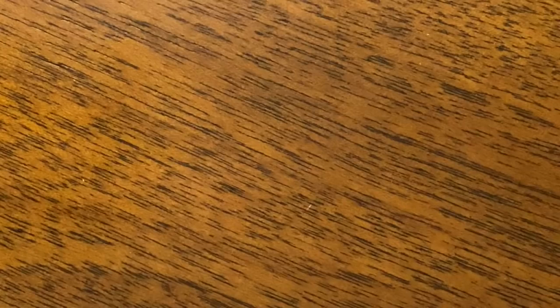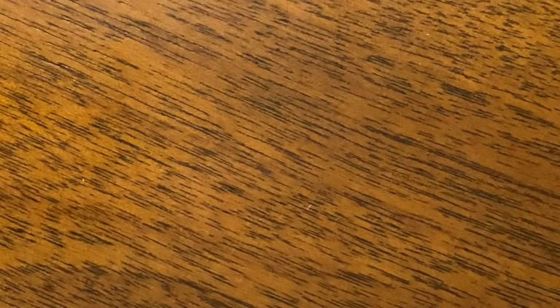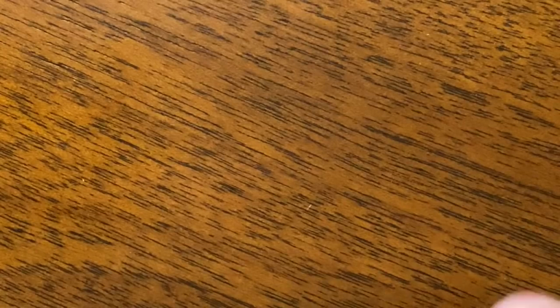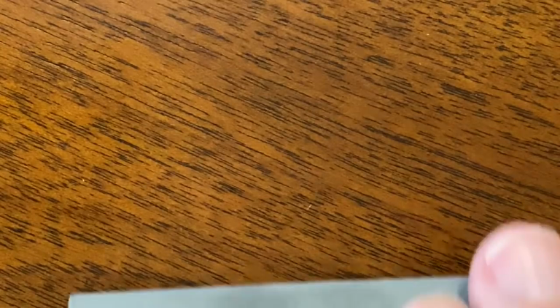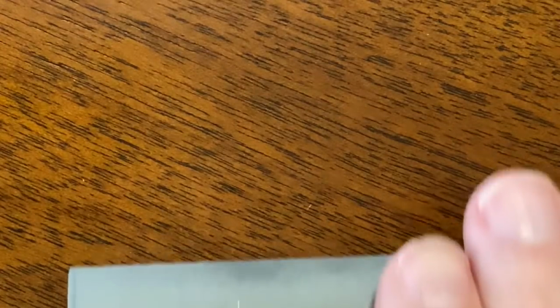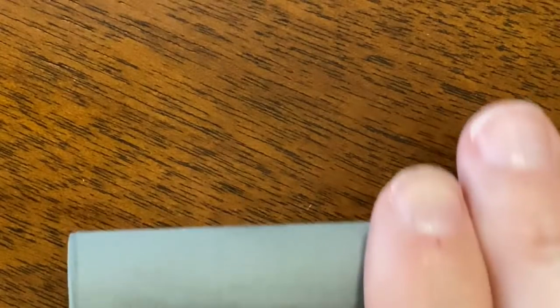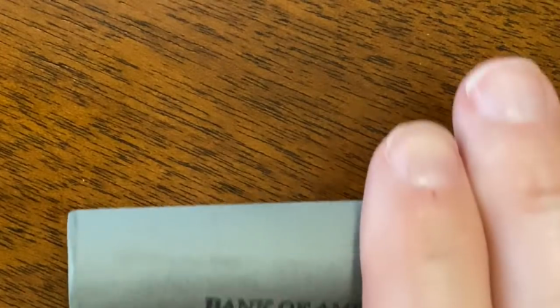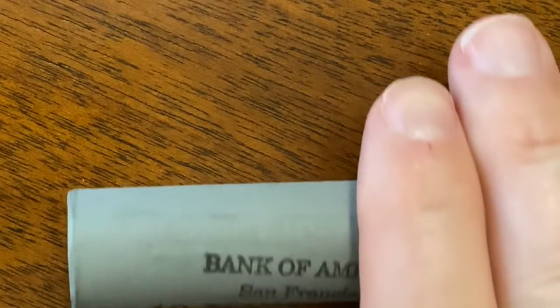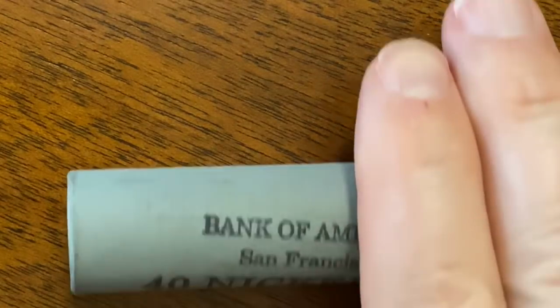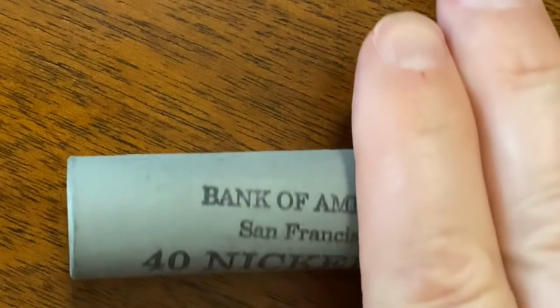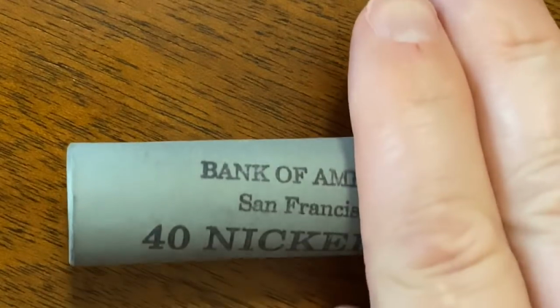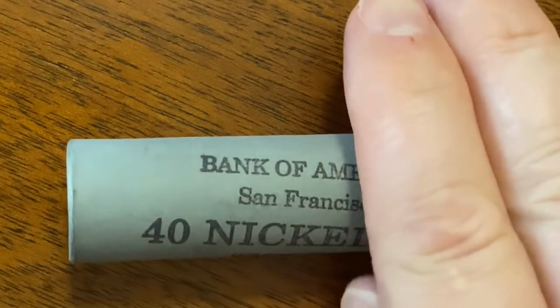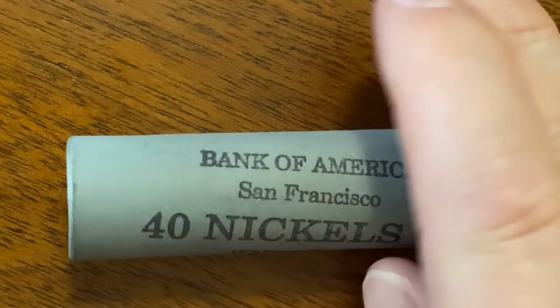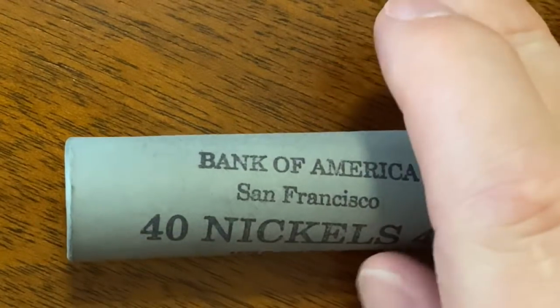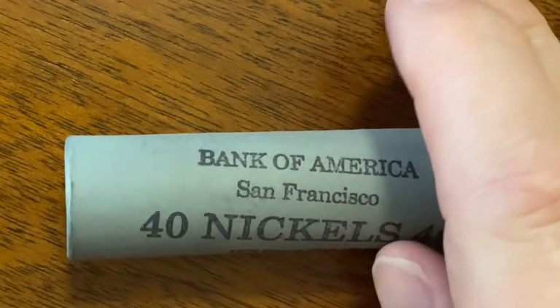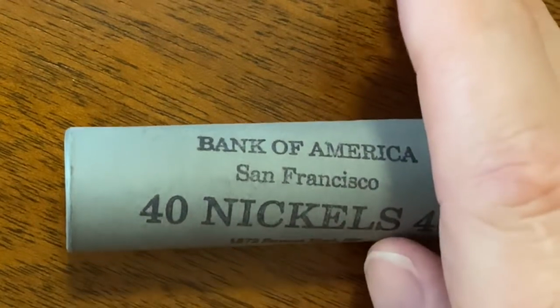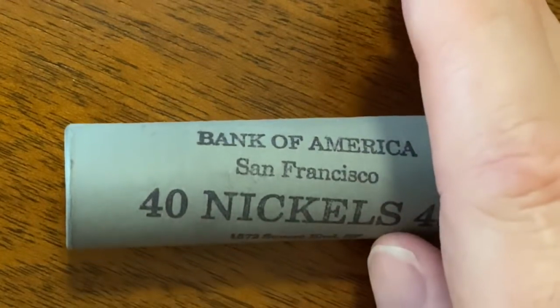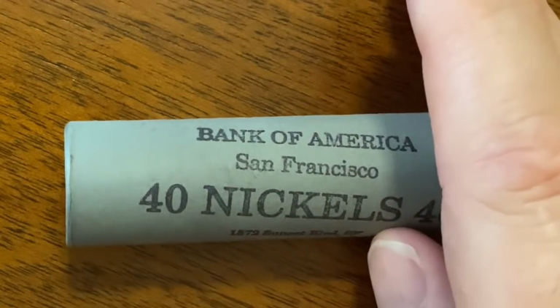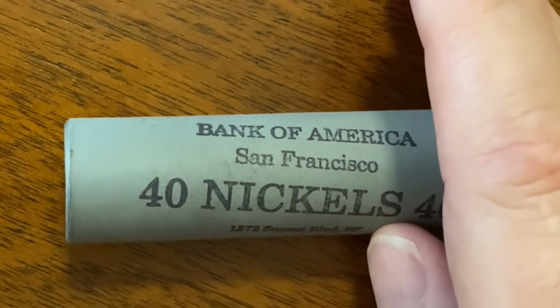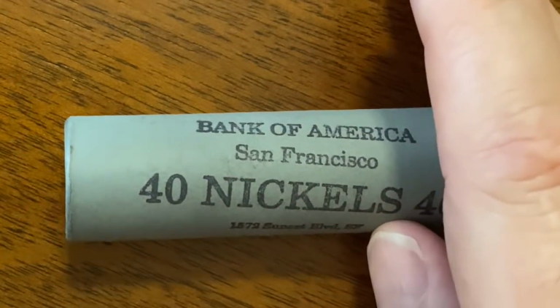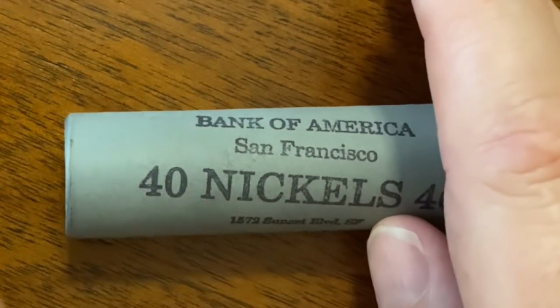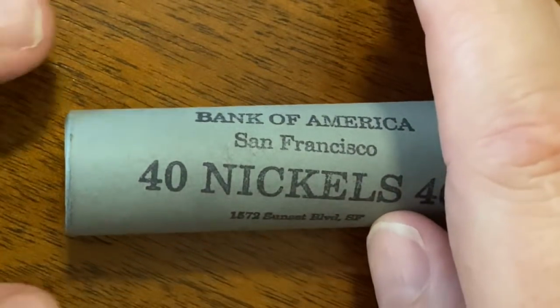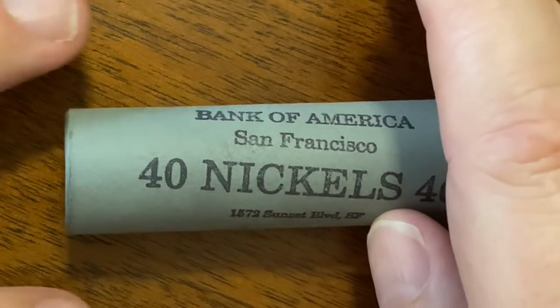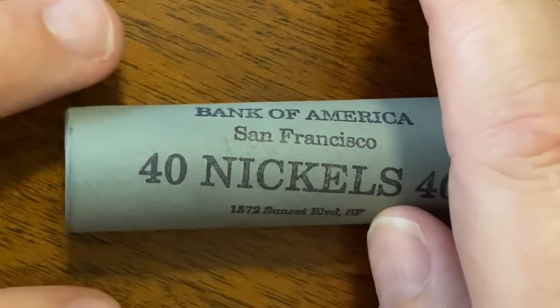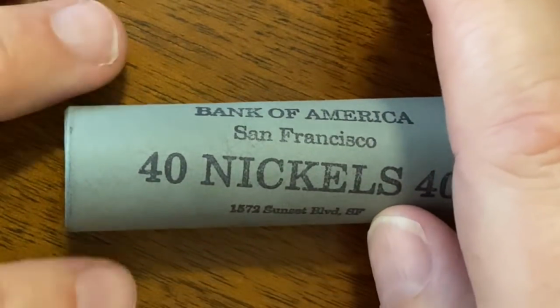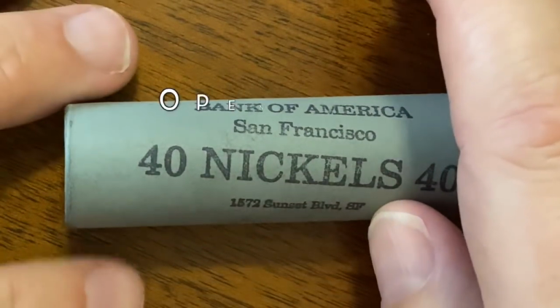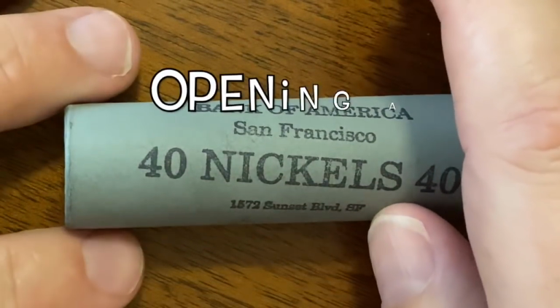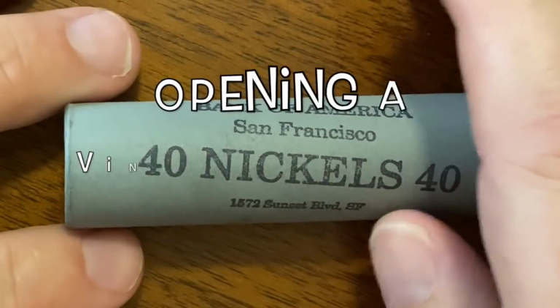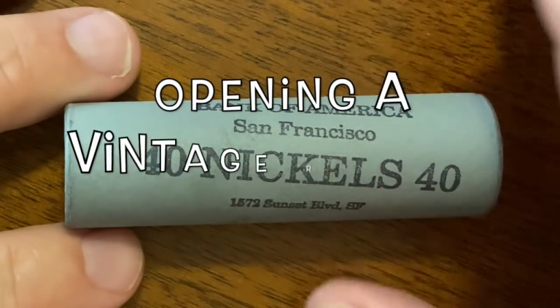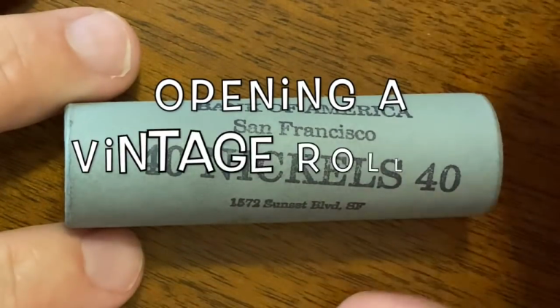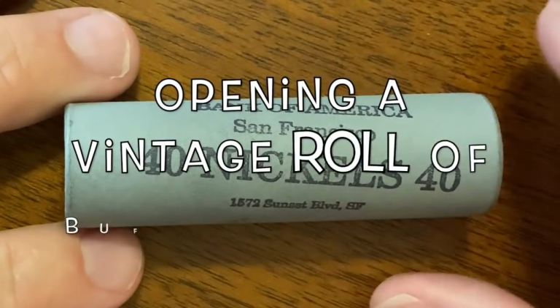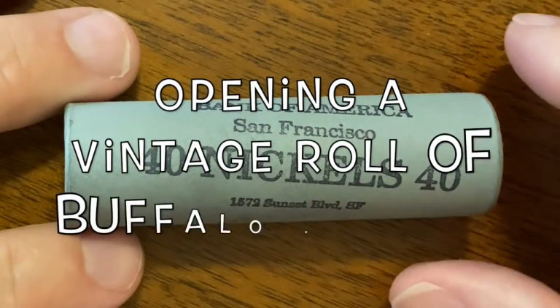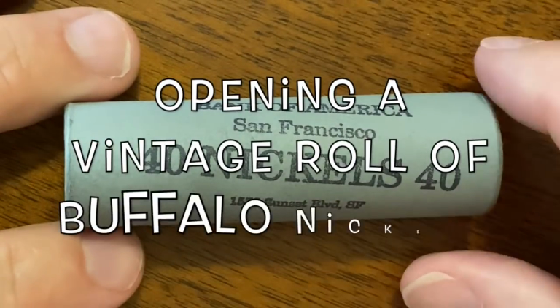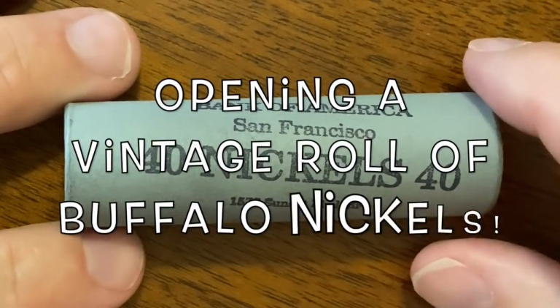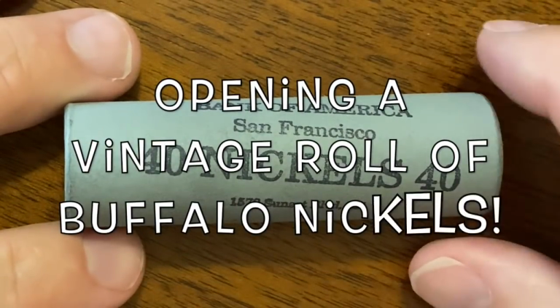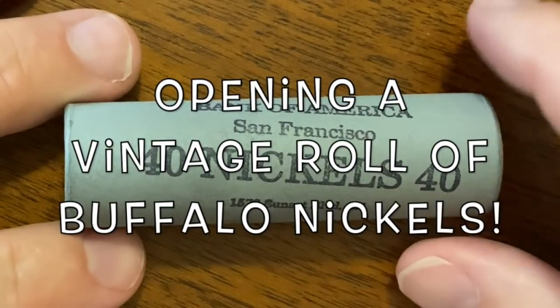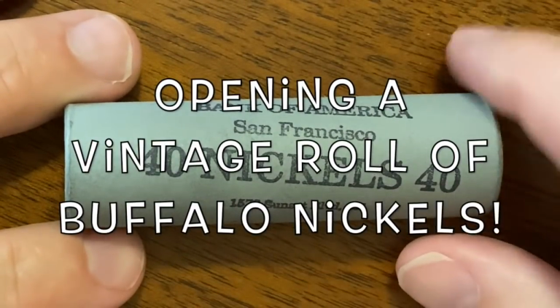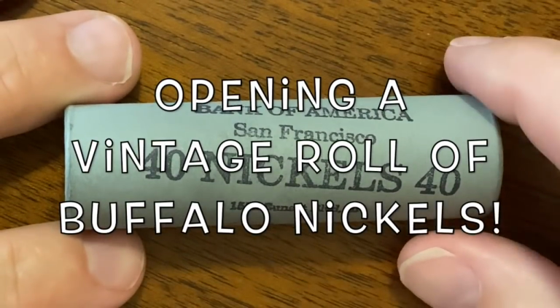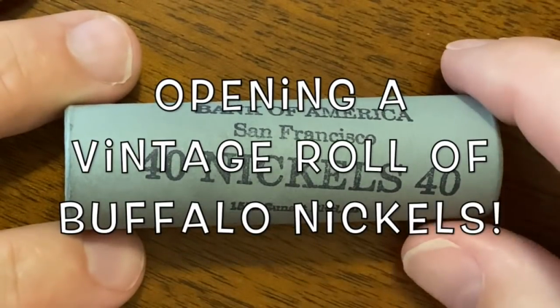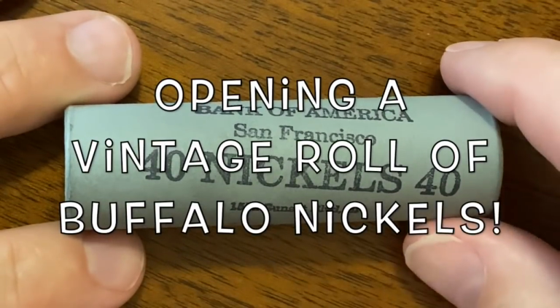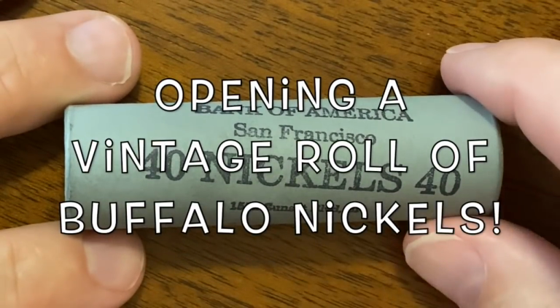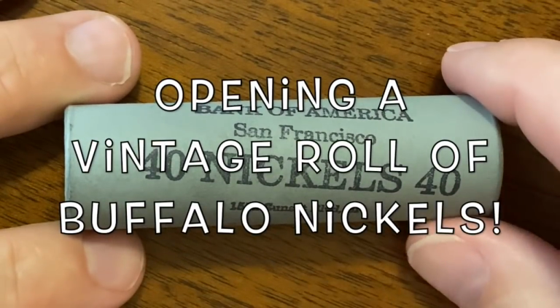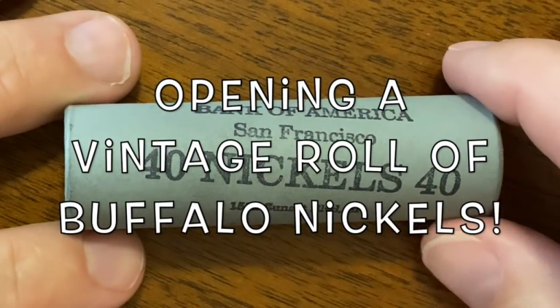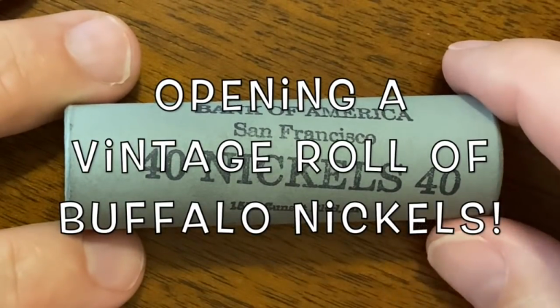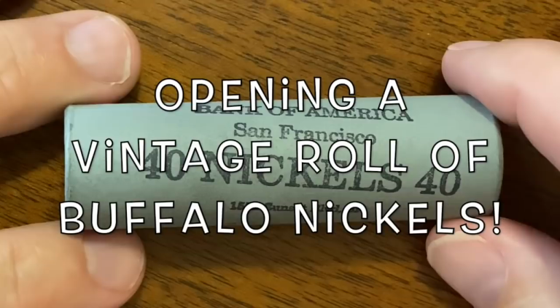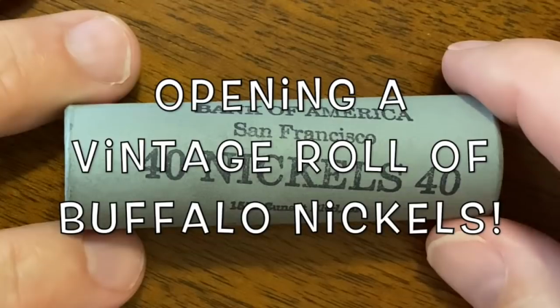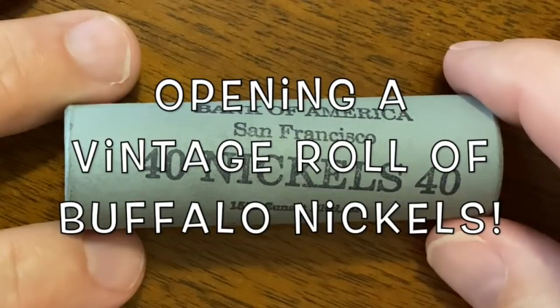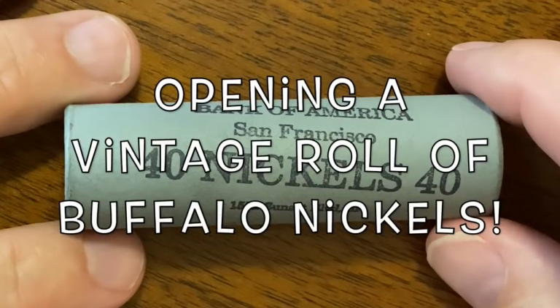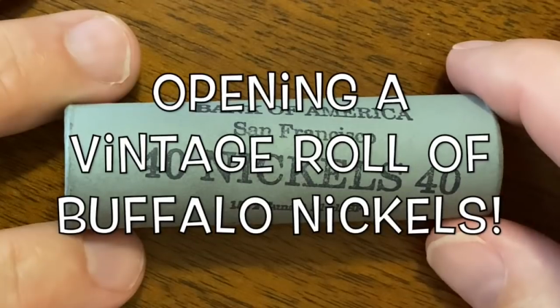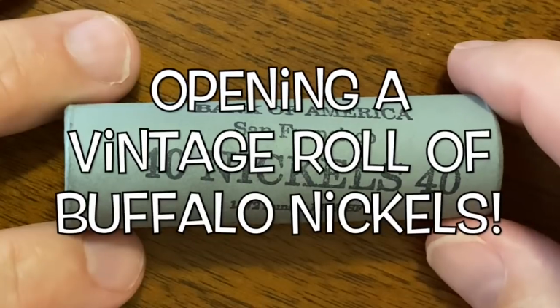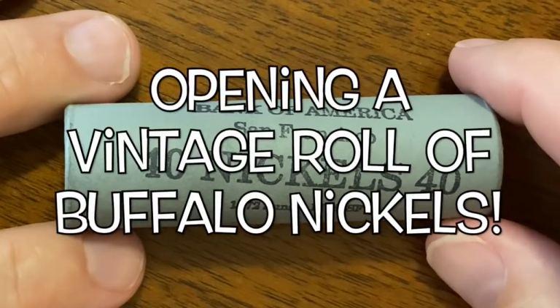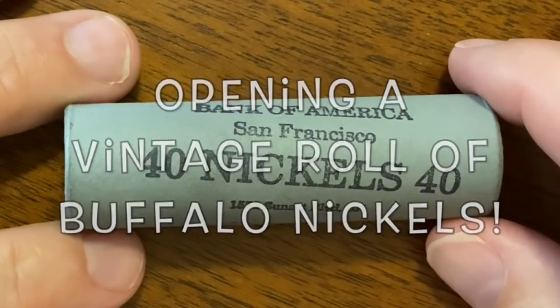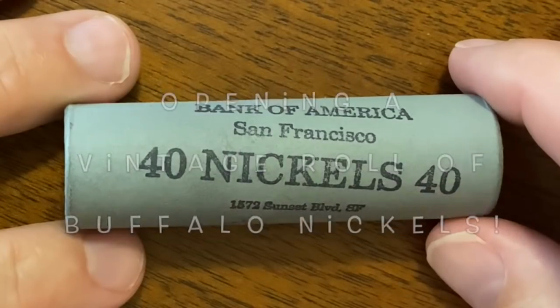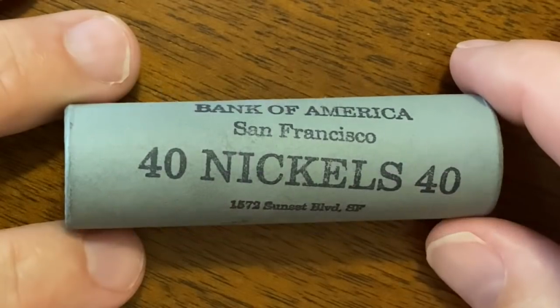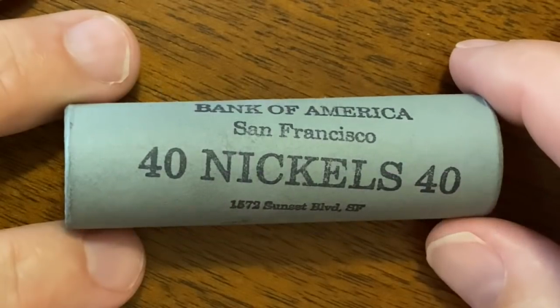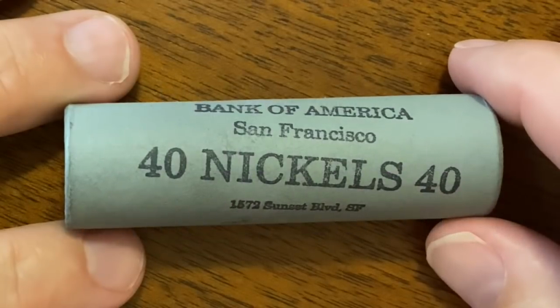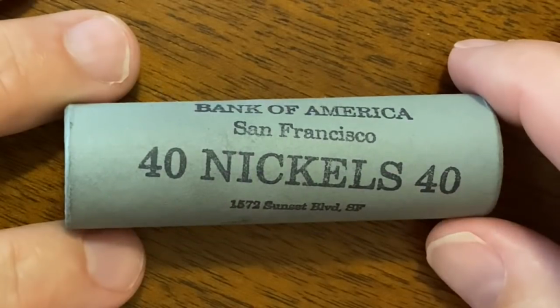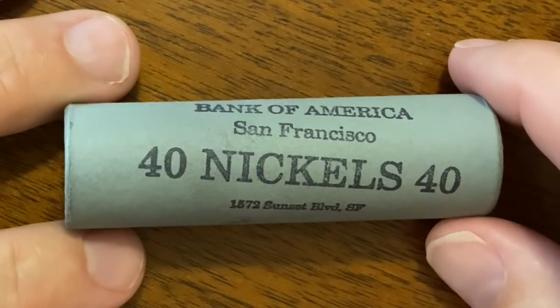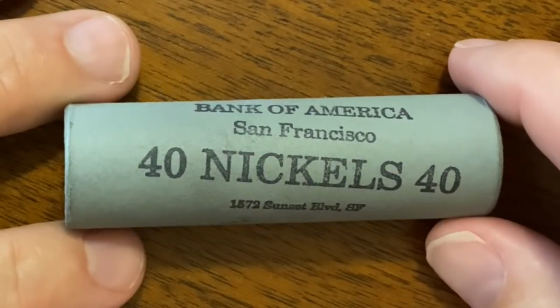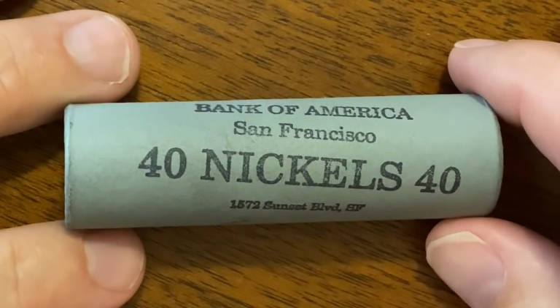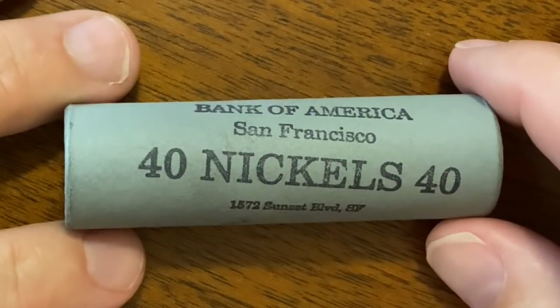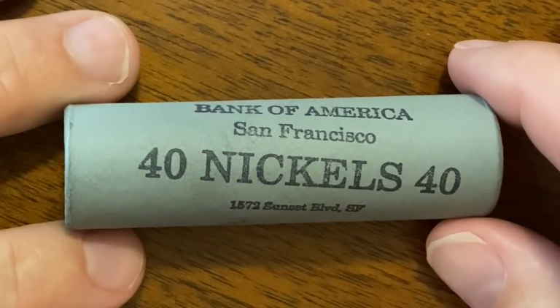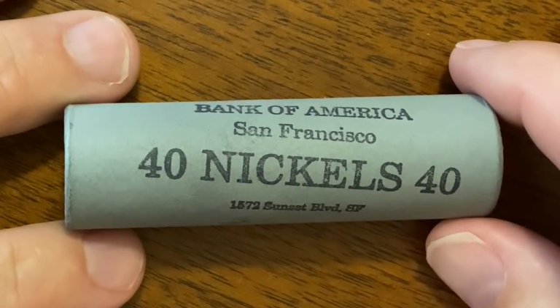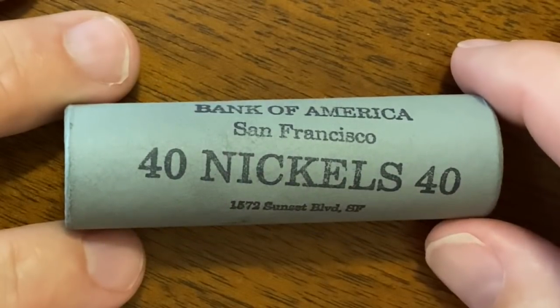What is going on YouTube? Check this out. This is going to be an amazing video.